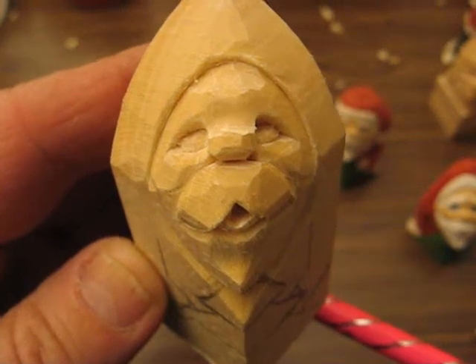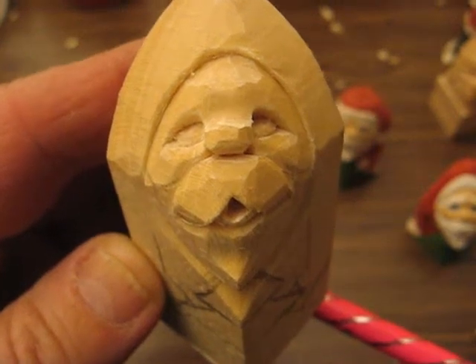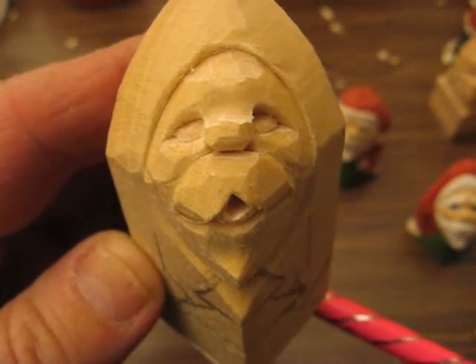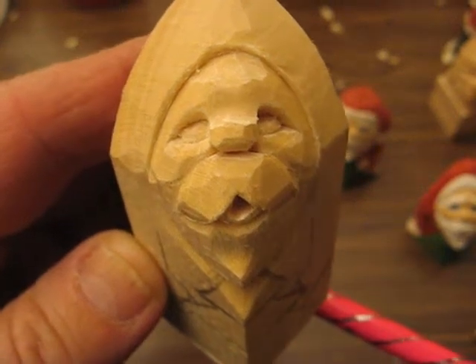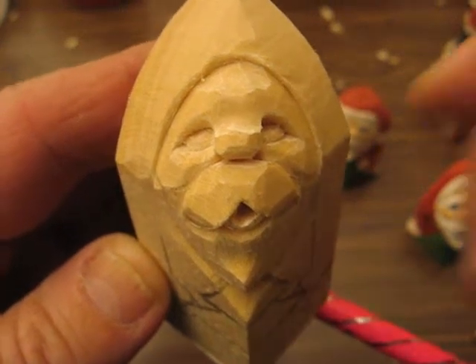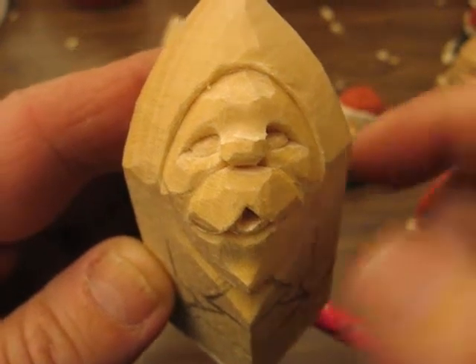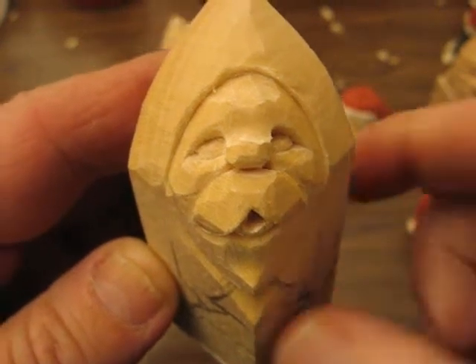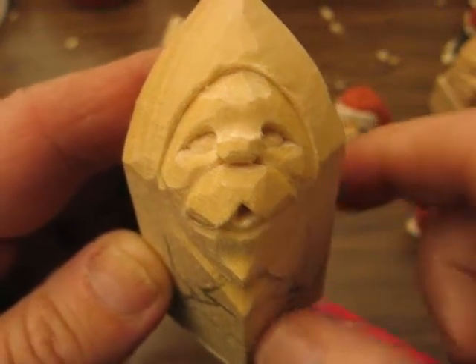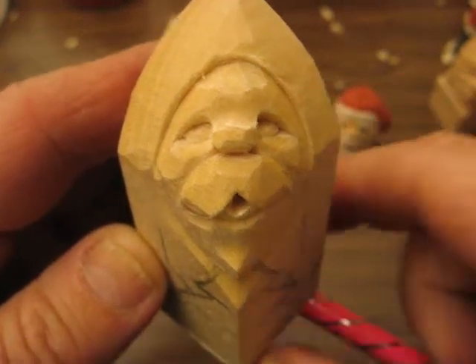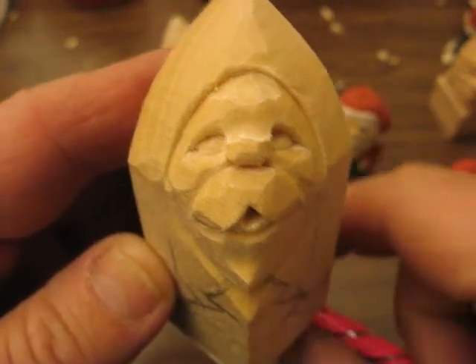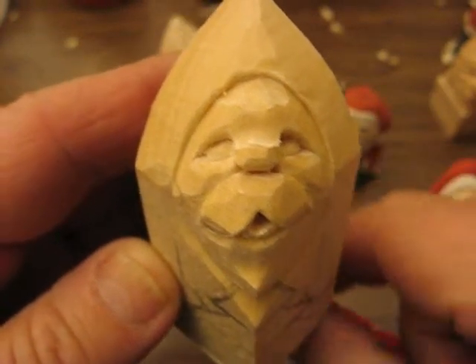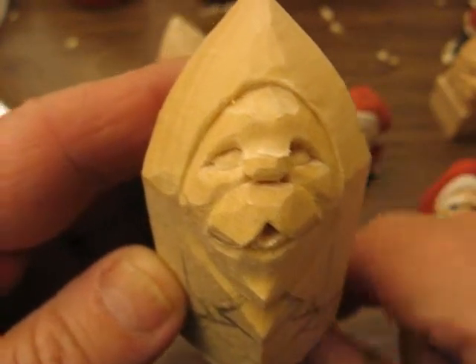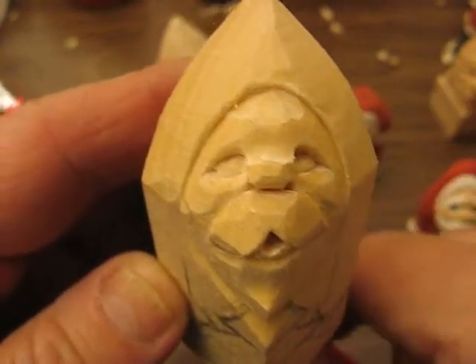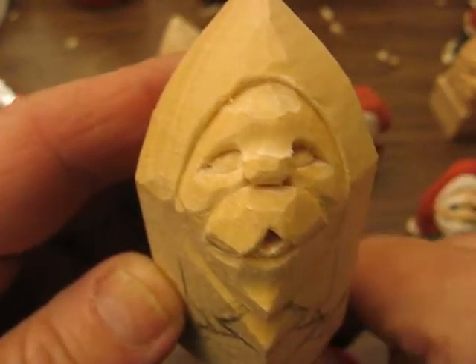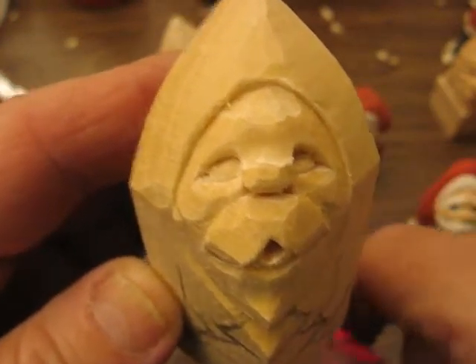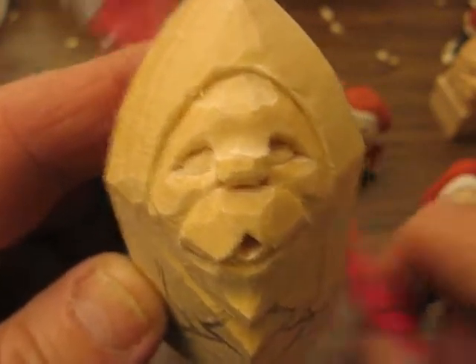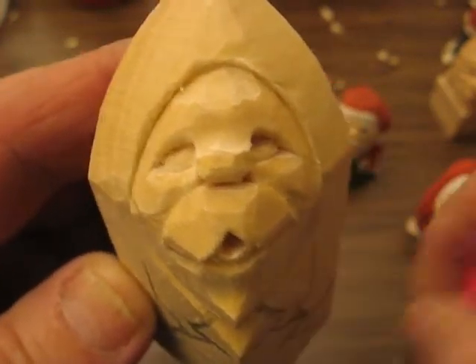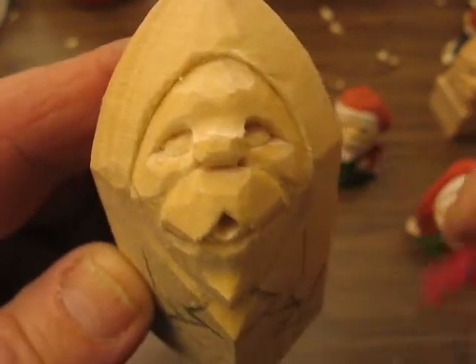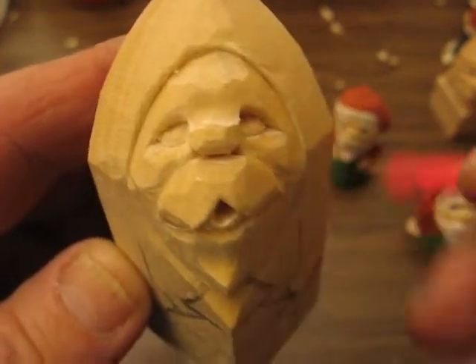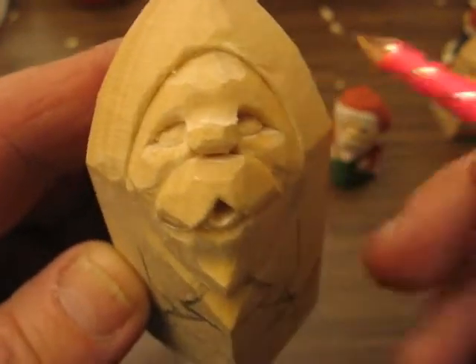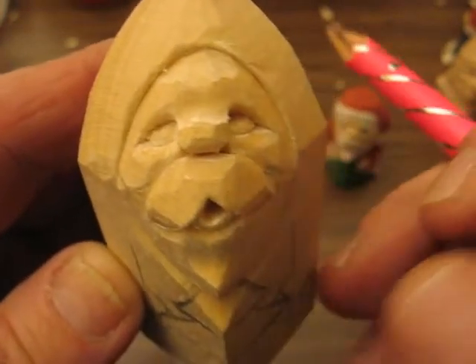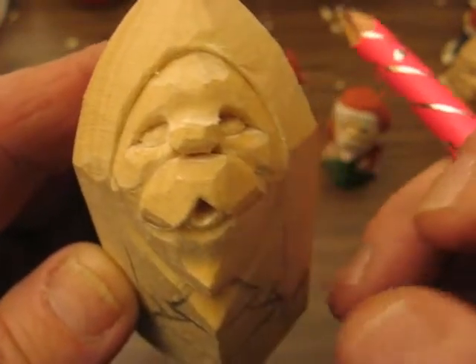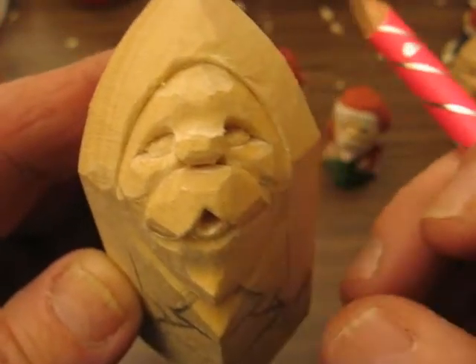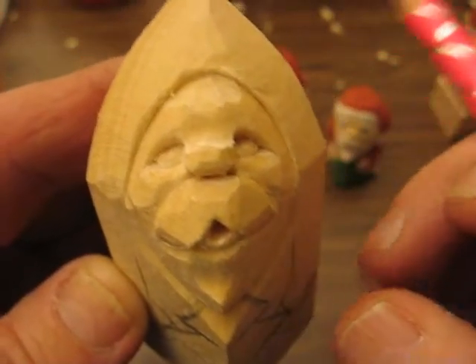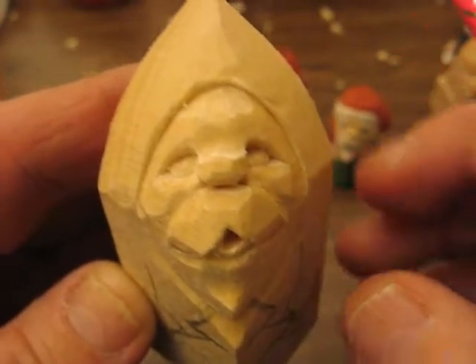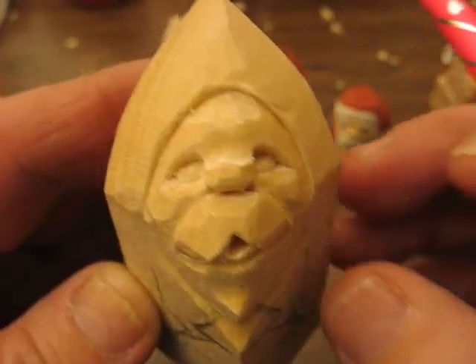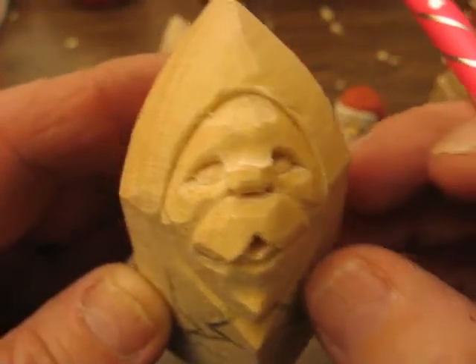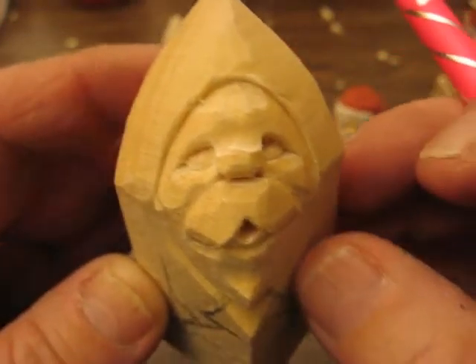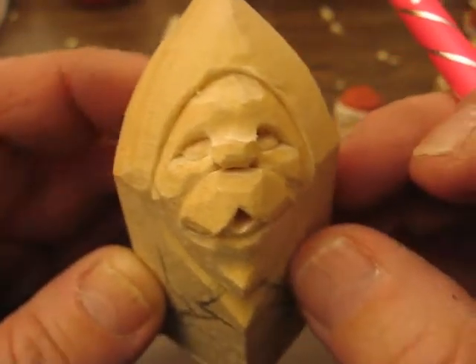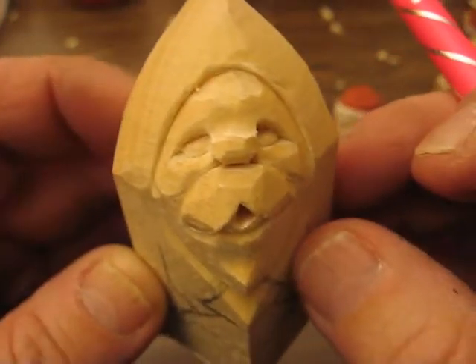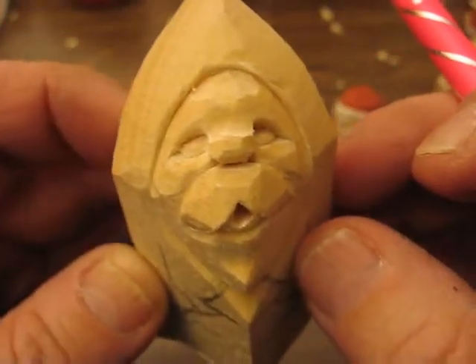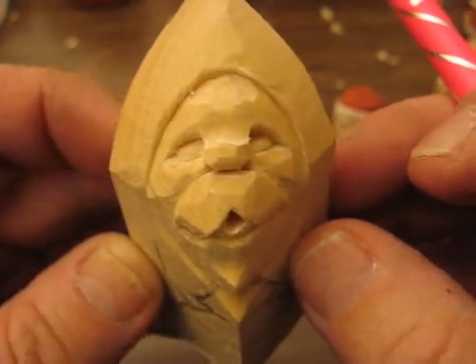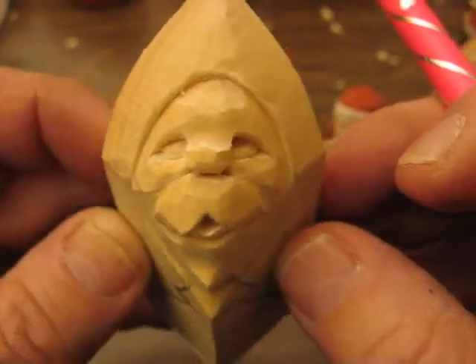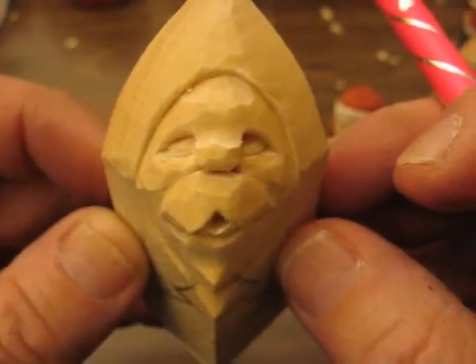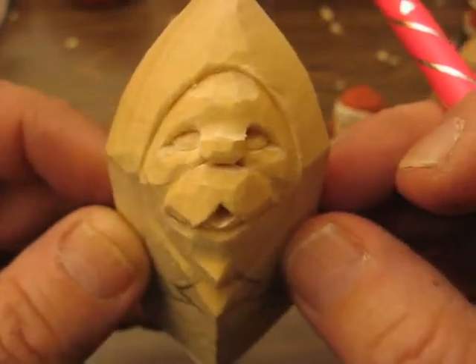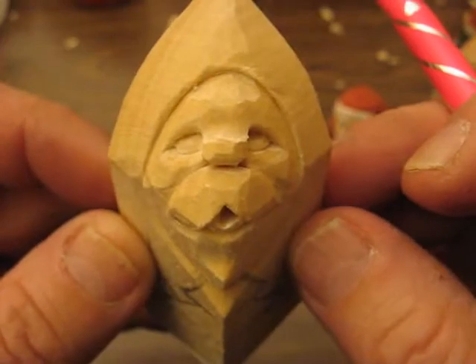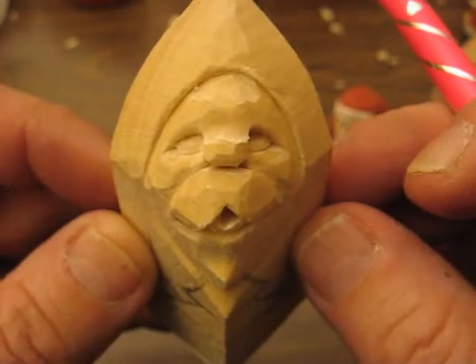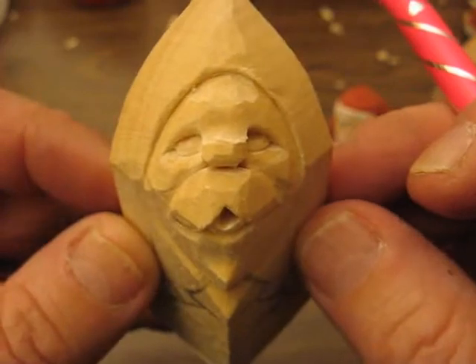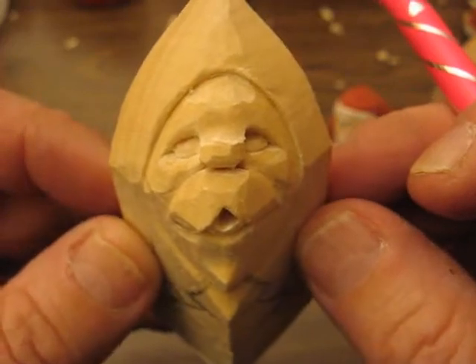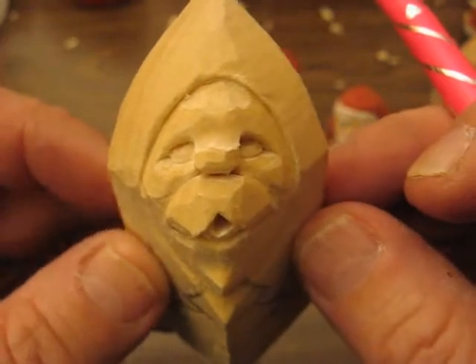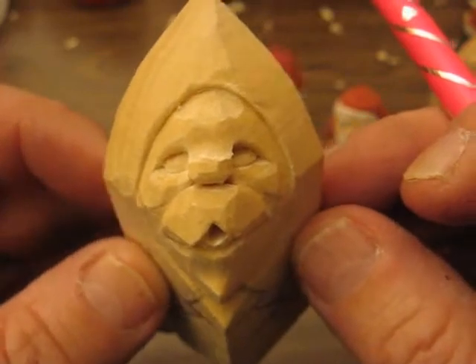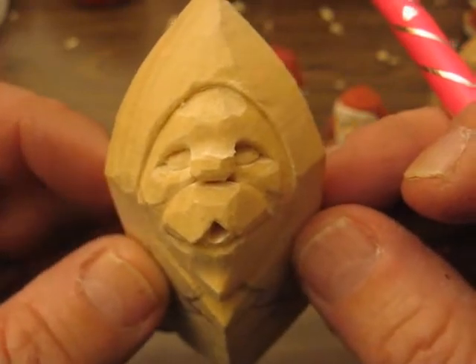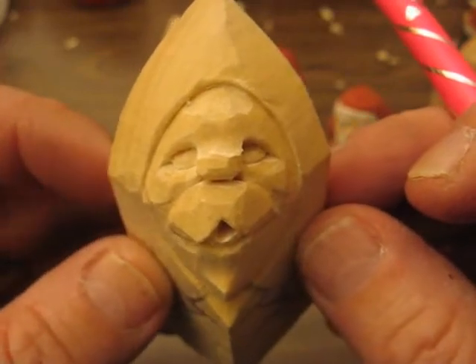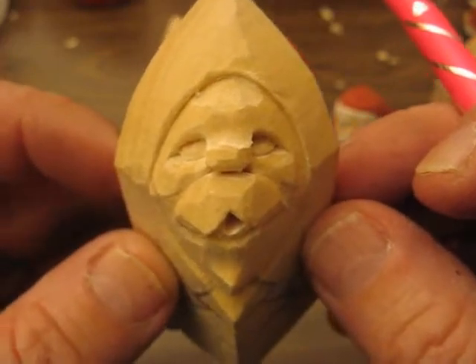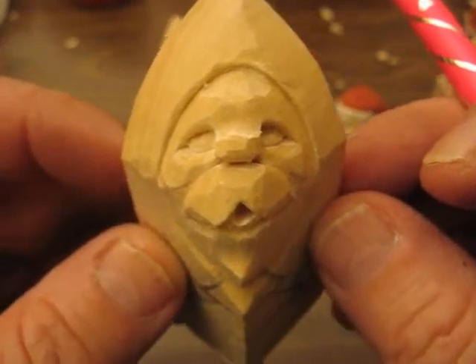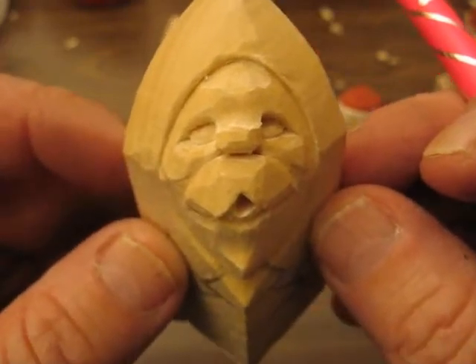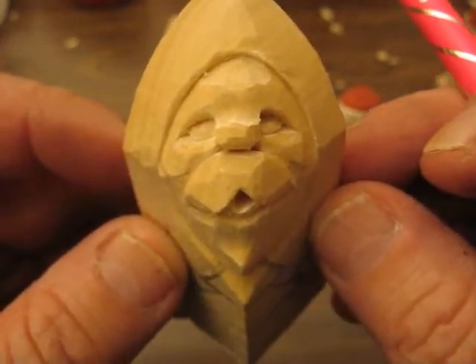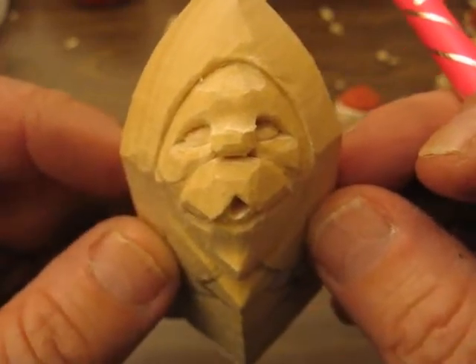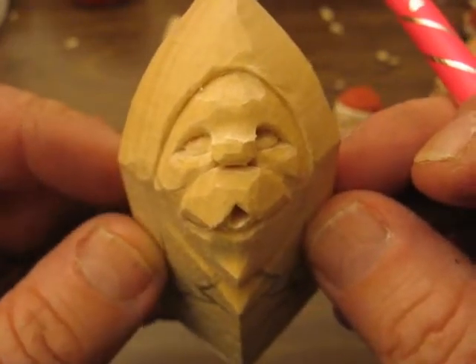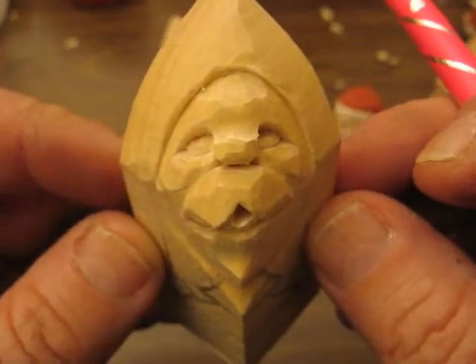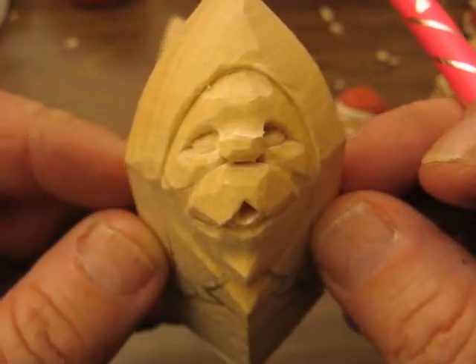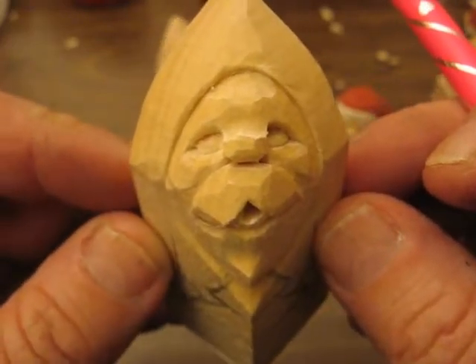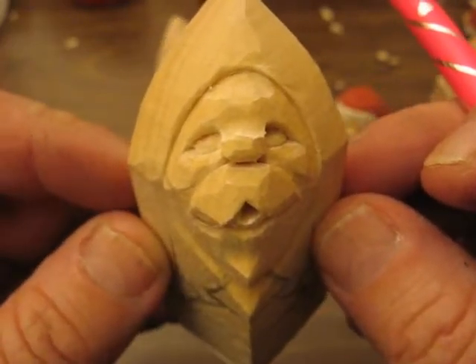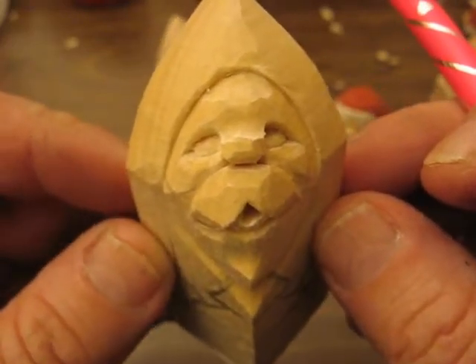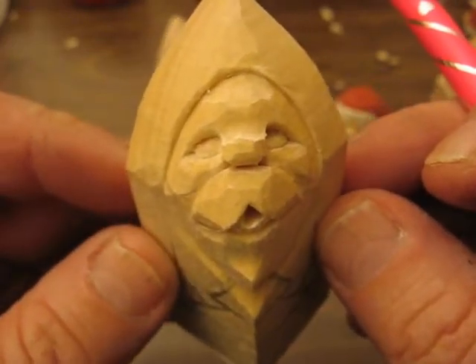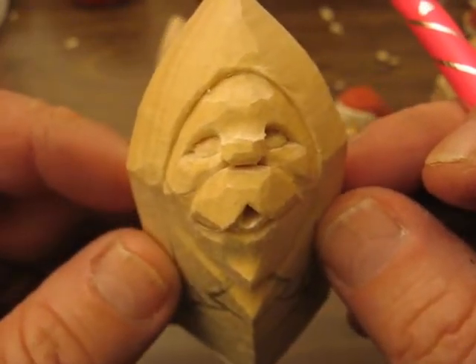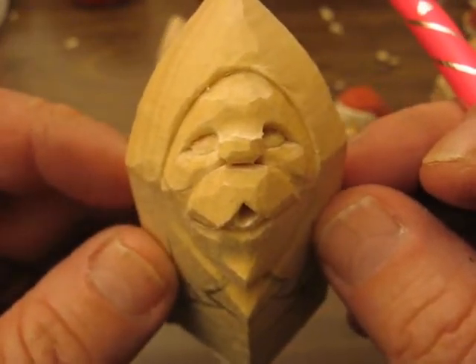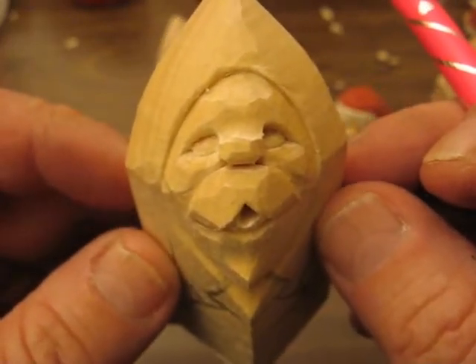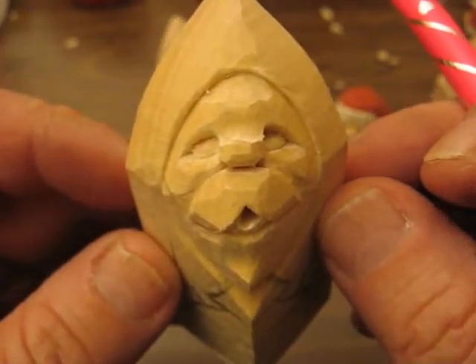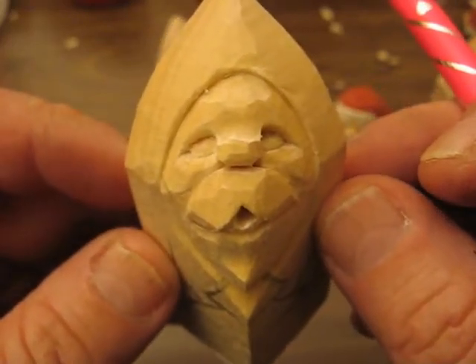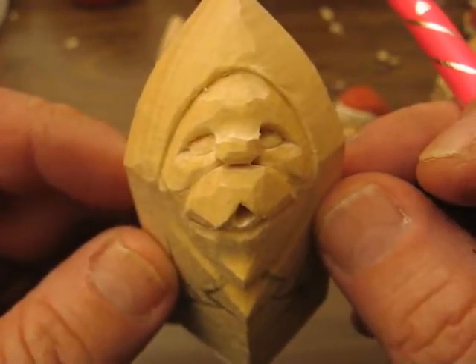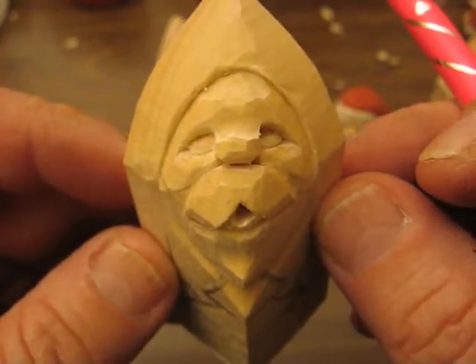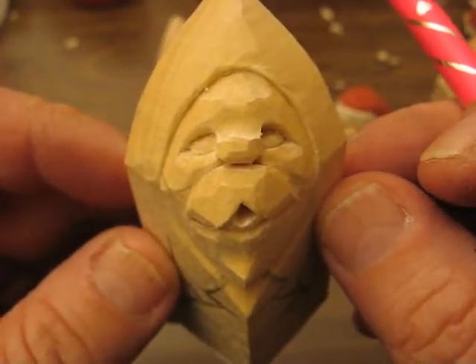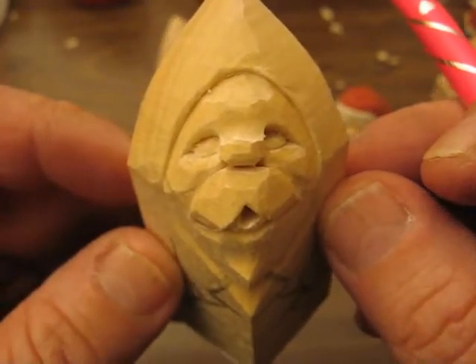Hi, welcome back to the Carver's Woodshop. This is Arlene once again, and this is series number four, part four.